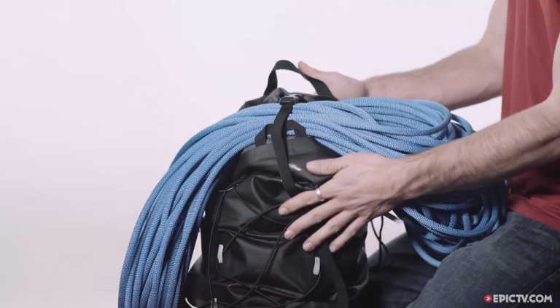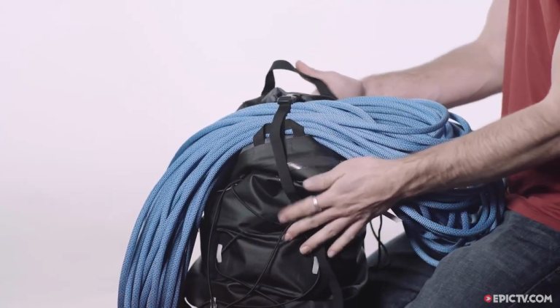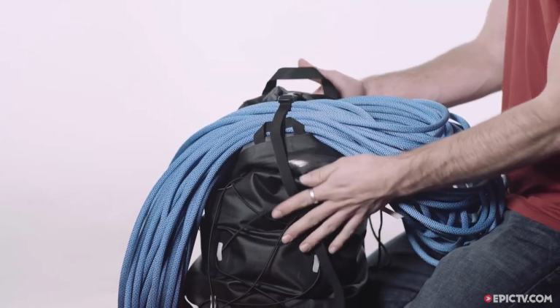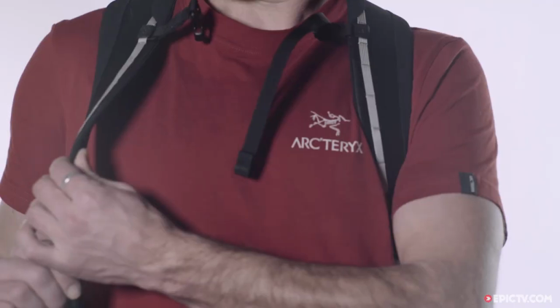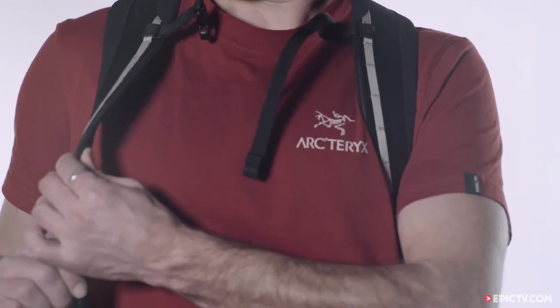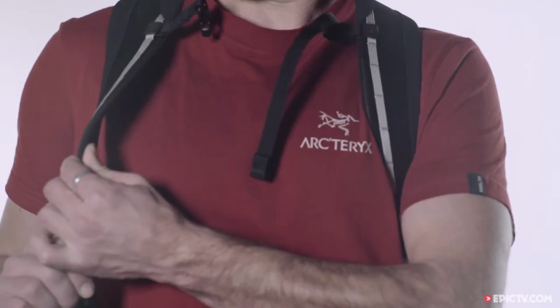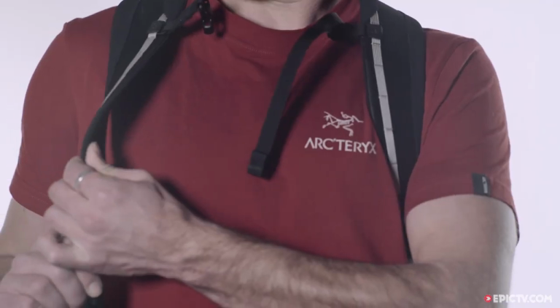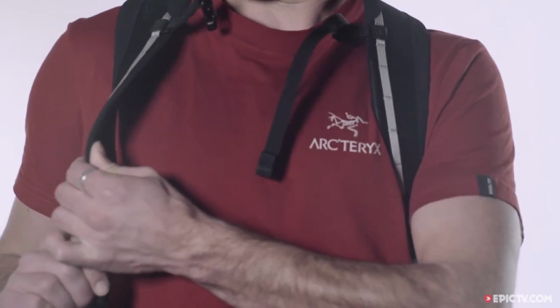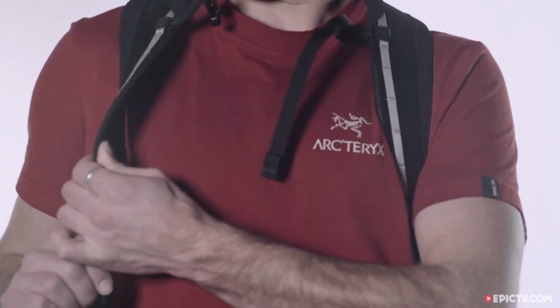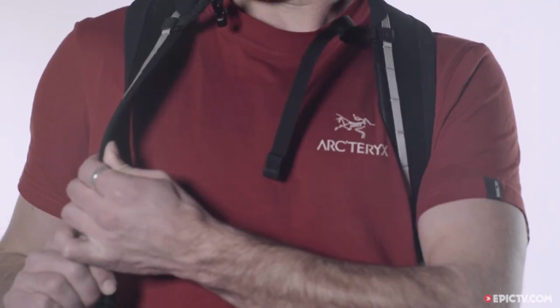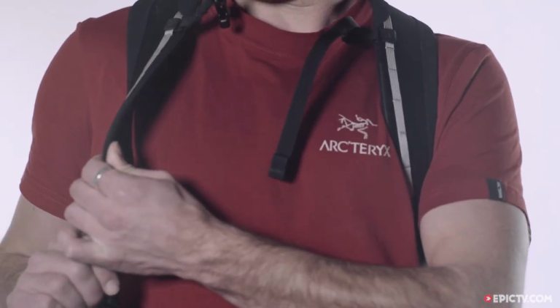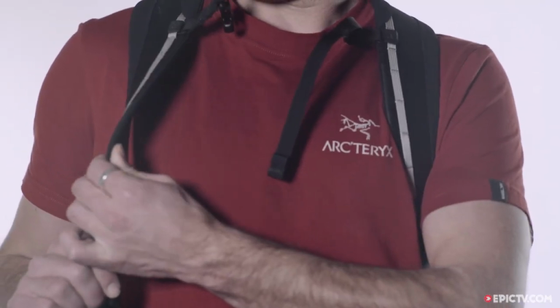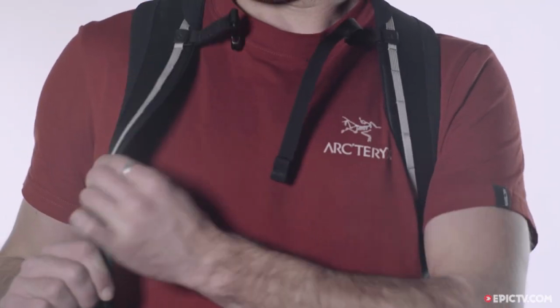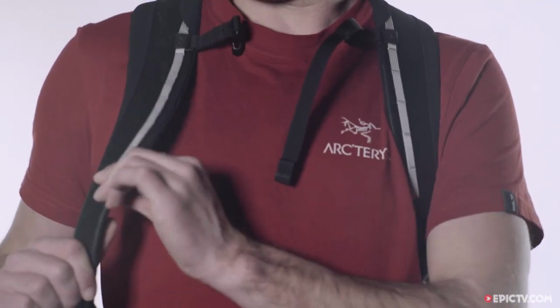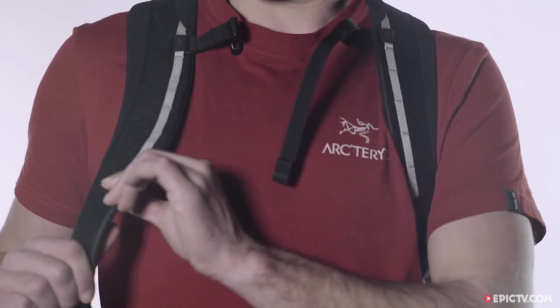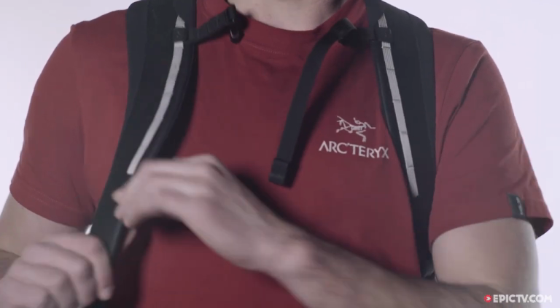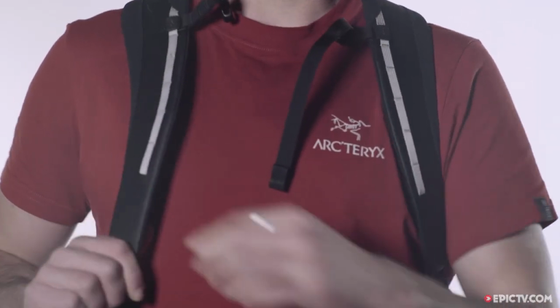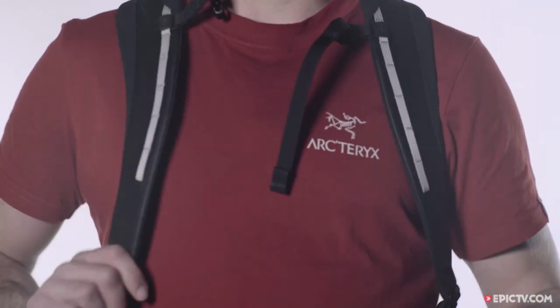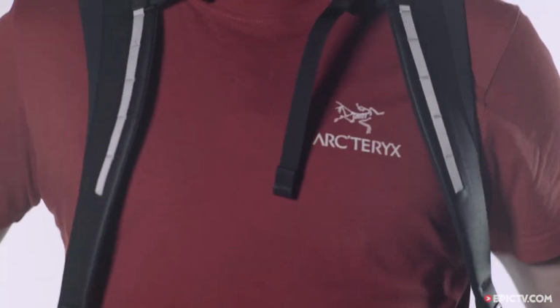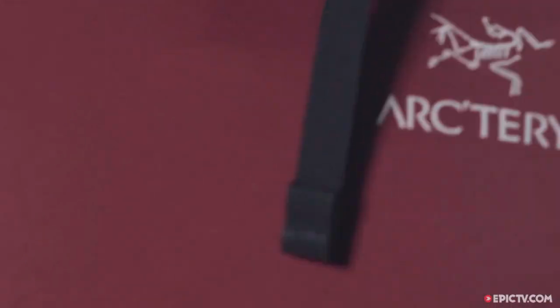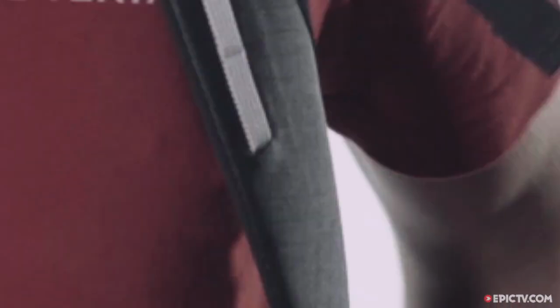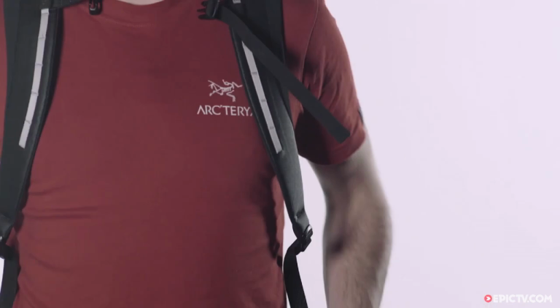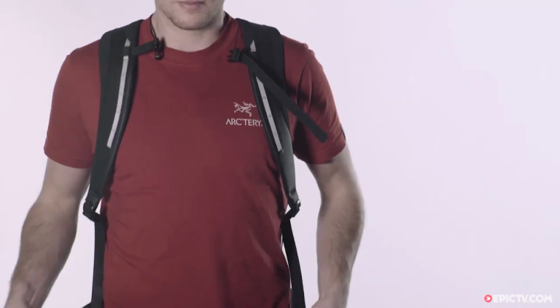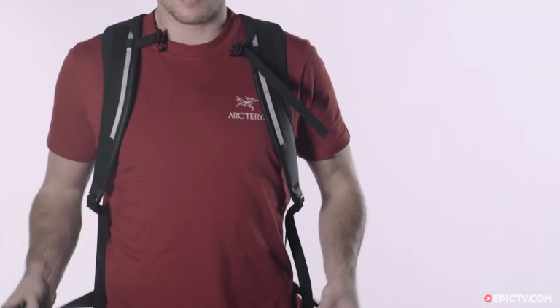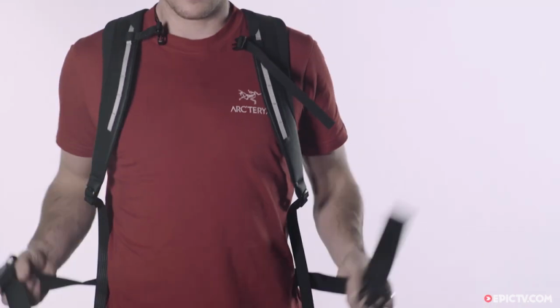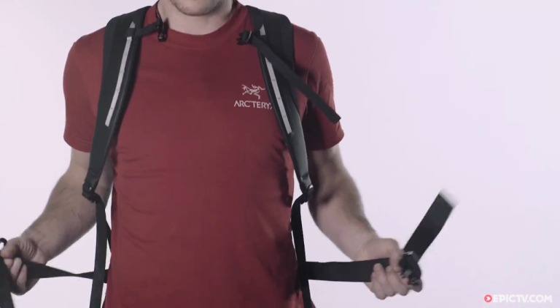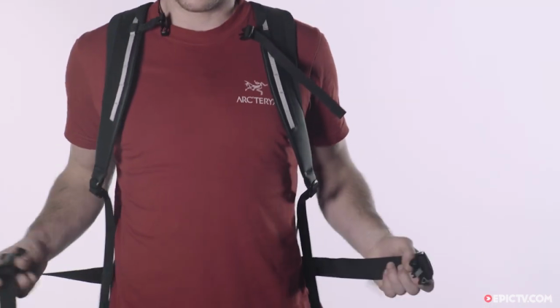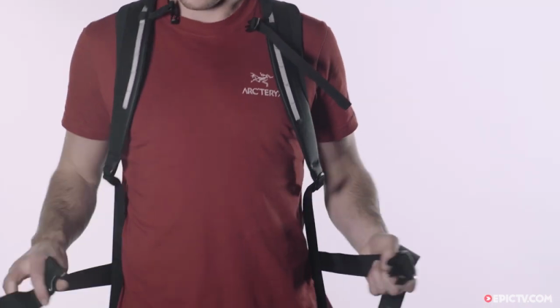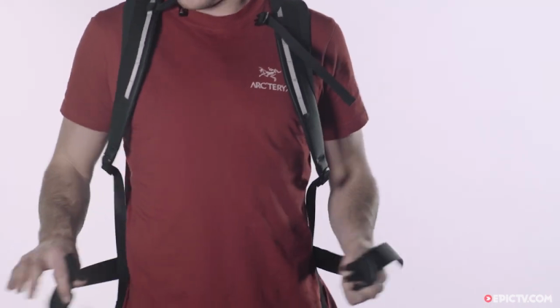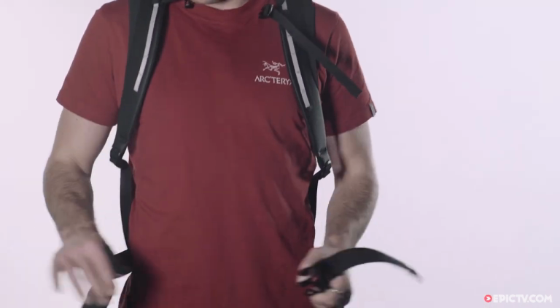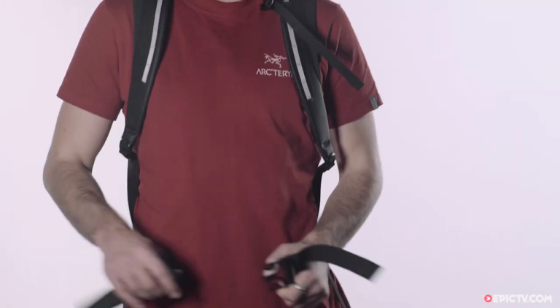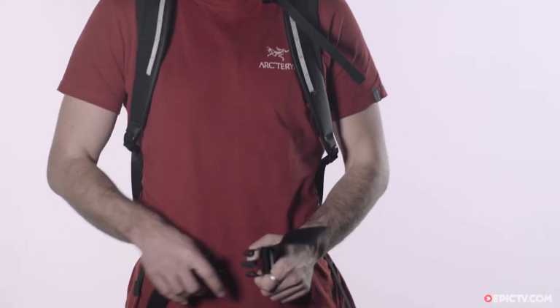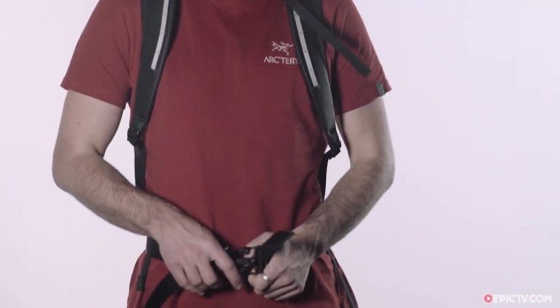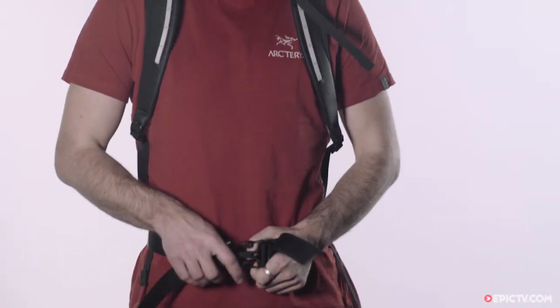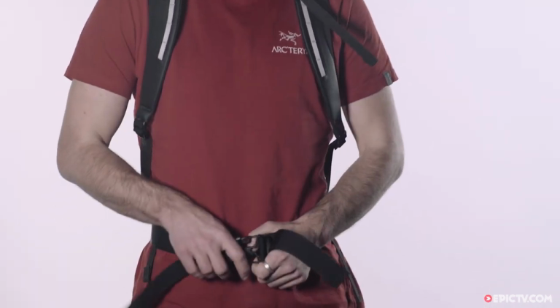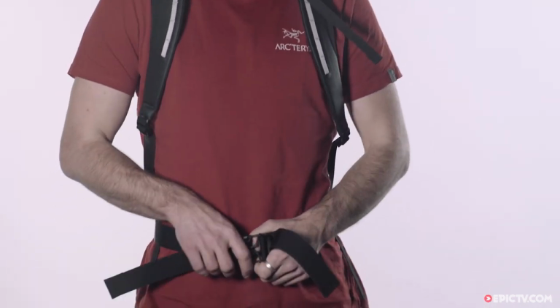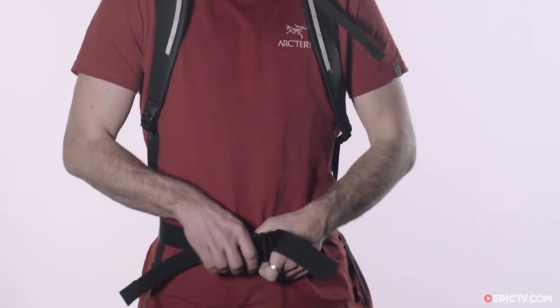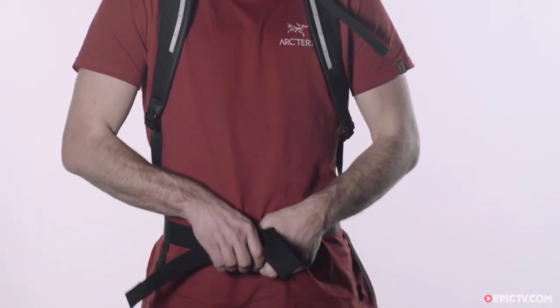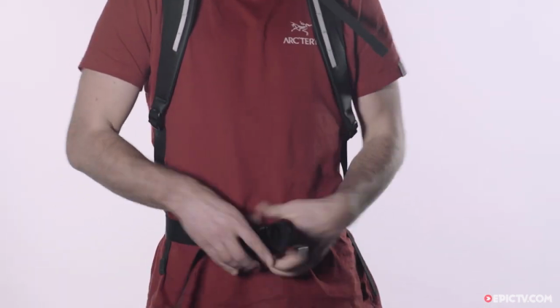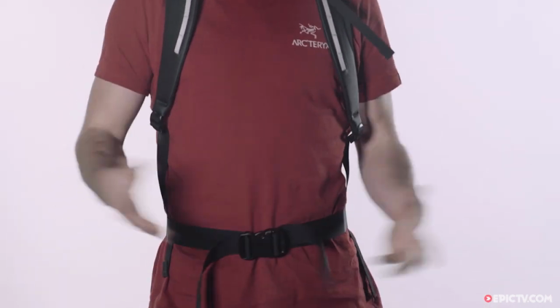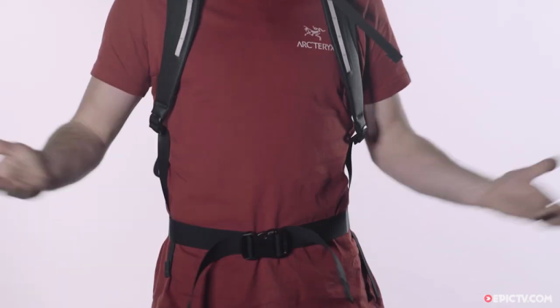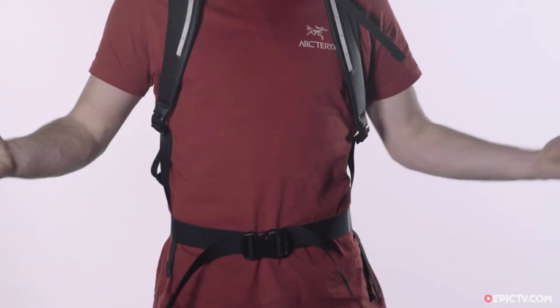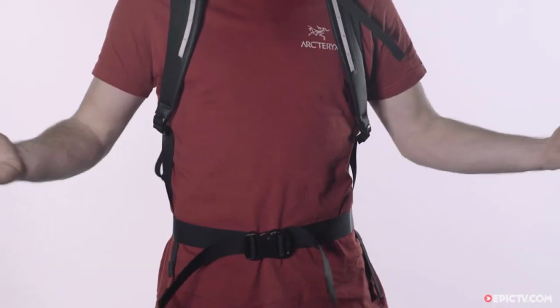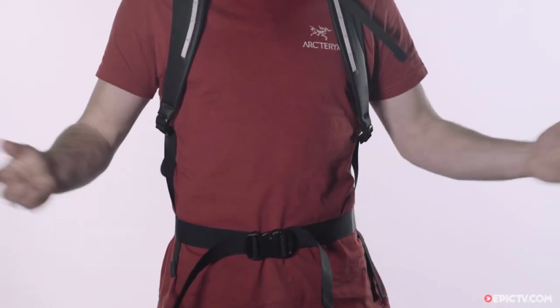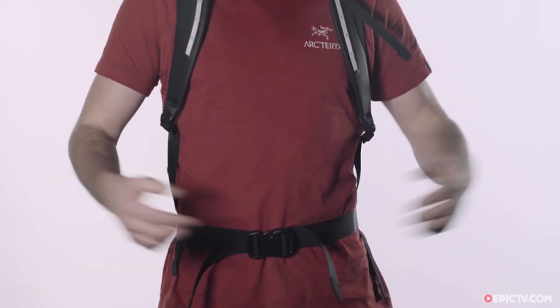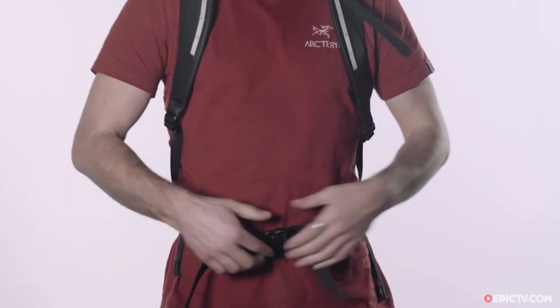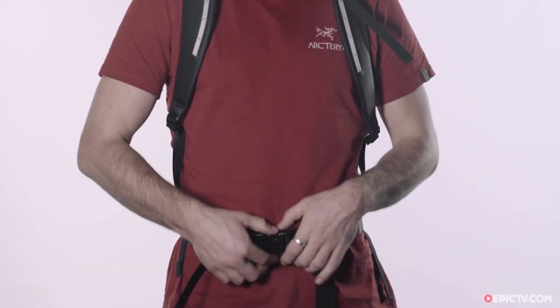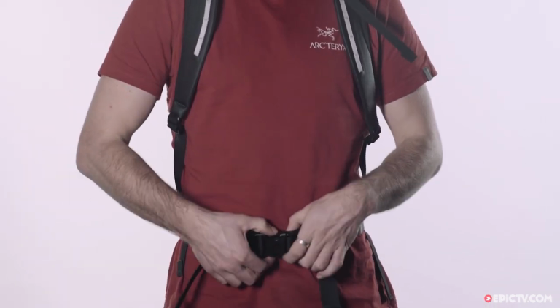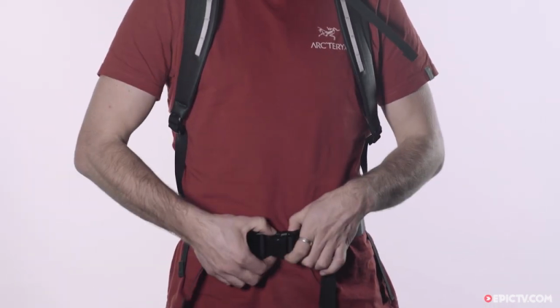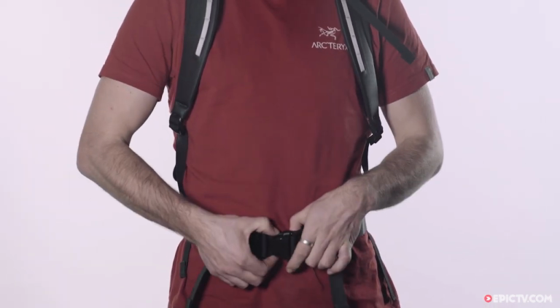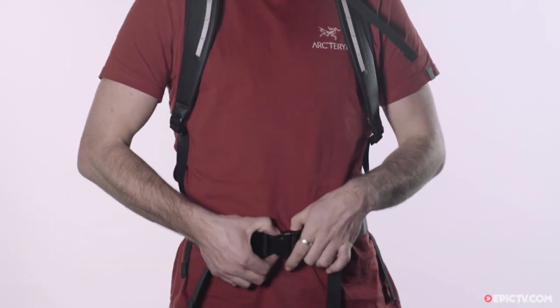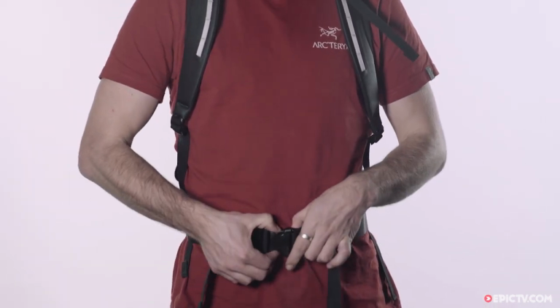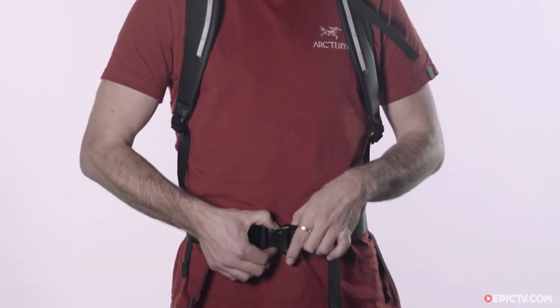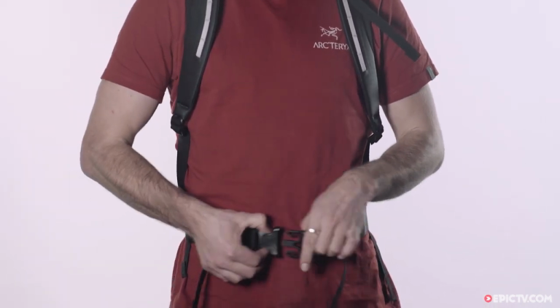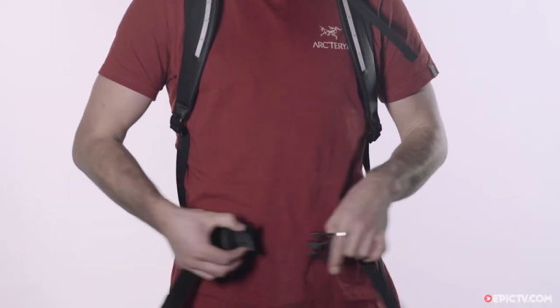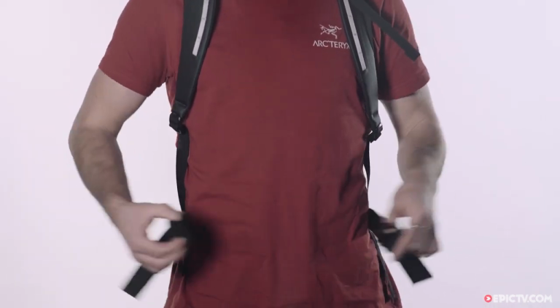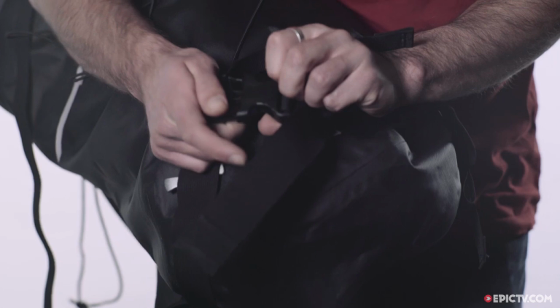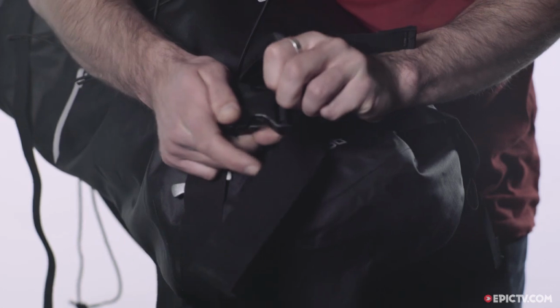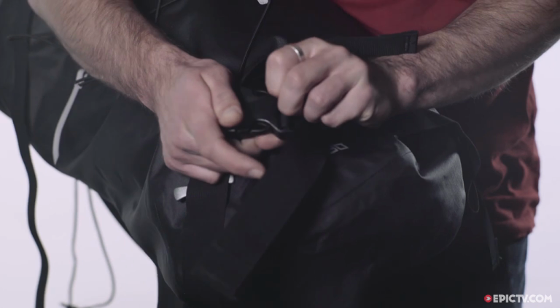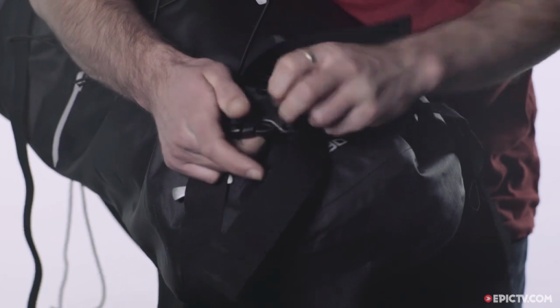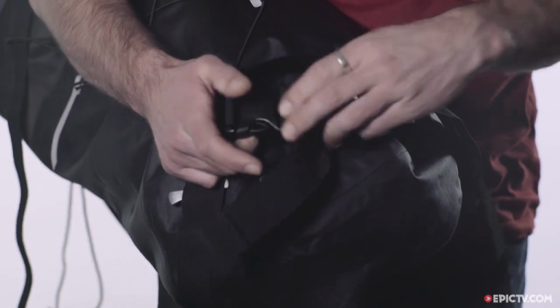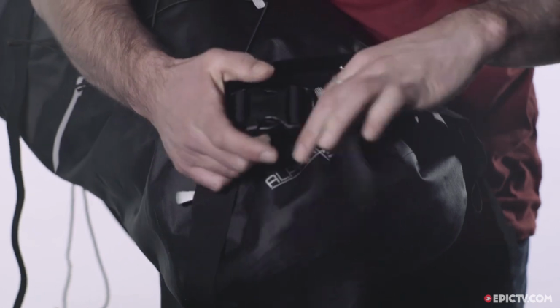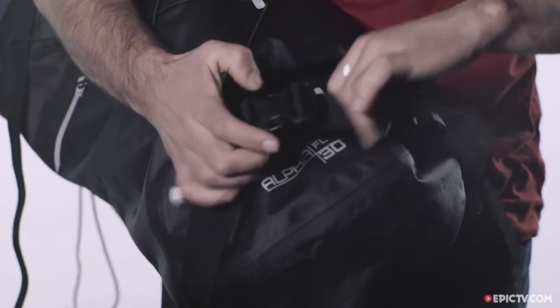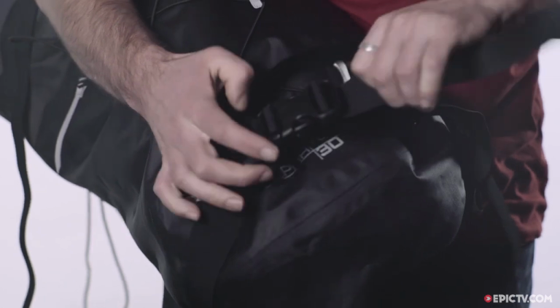The shoulder straps are padded but thin to save weight, and the waist strap is easy to tuck out of the way so it doesn't get in the way of your climbing harness.